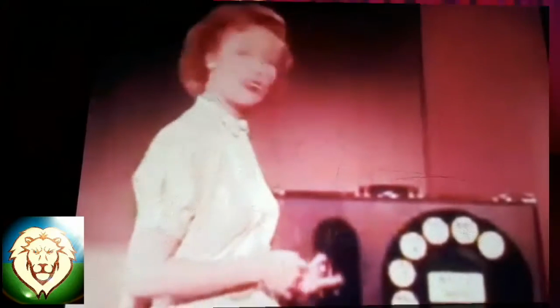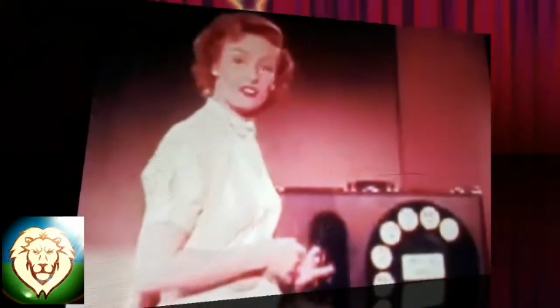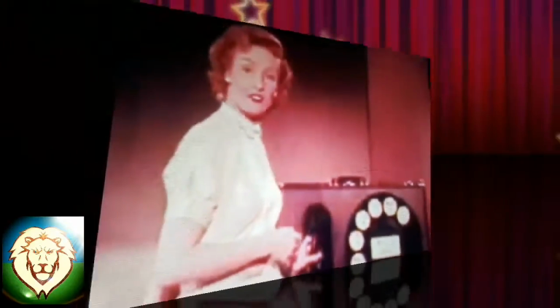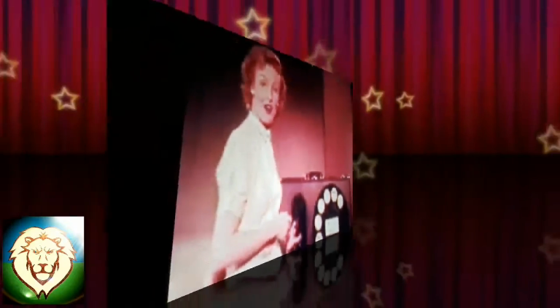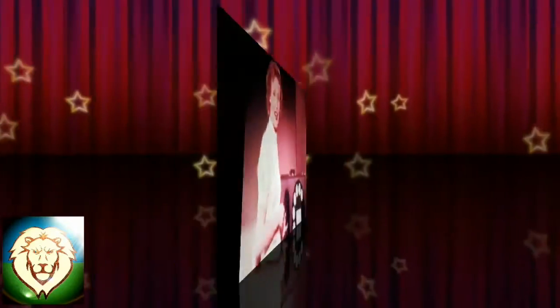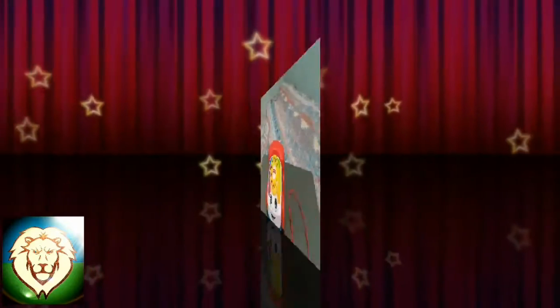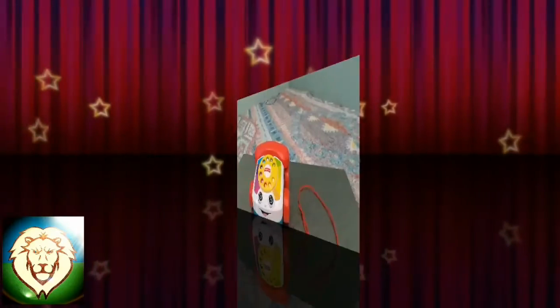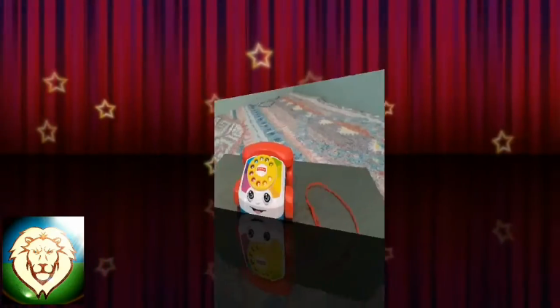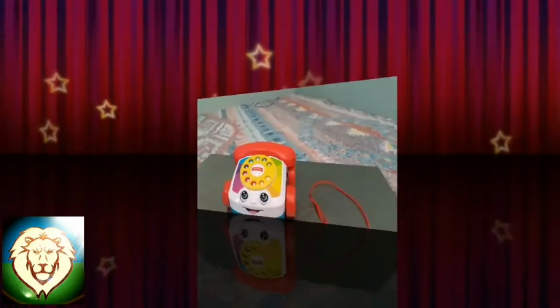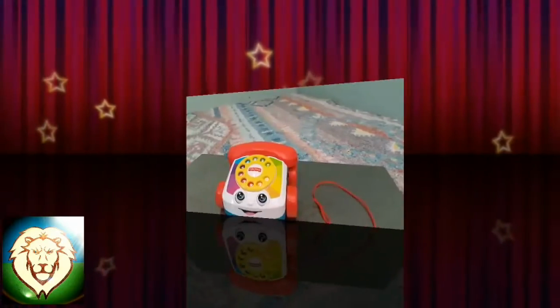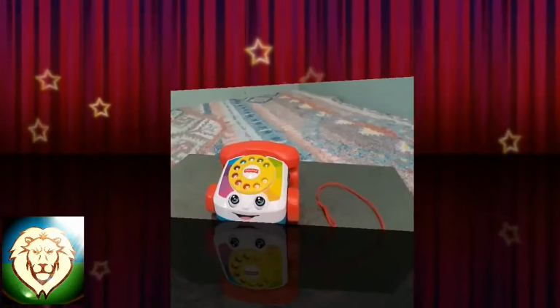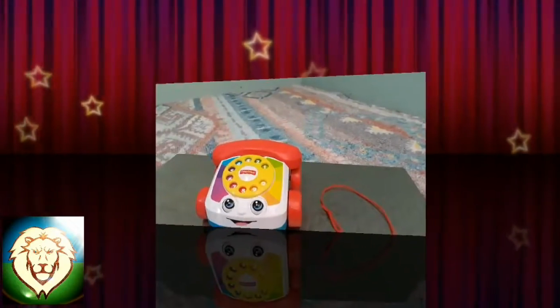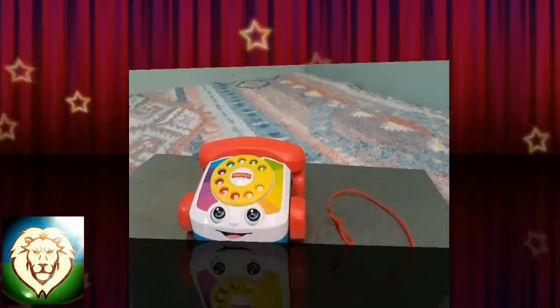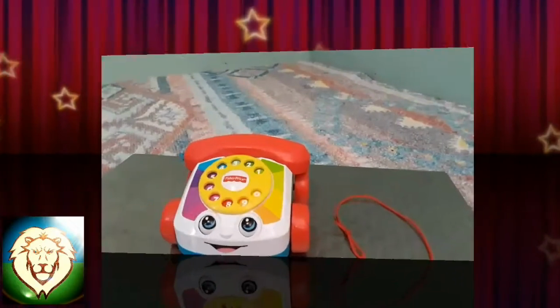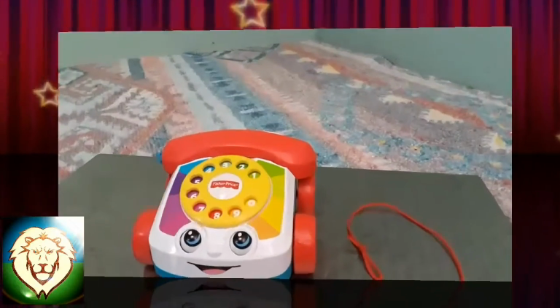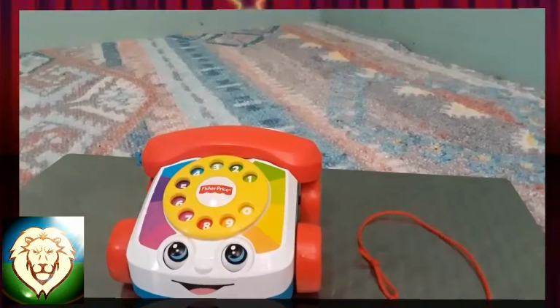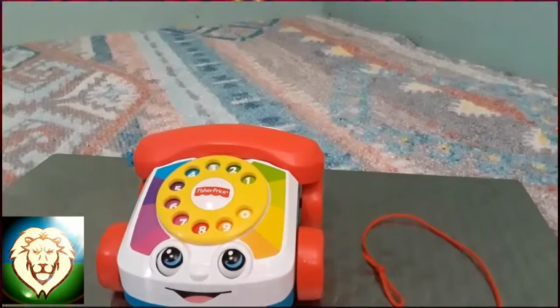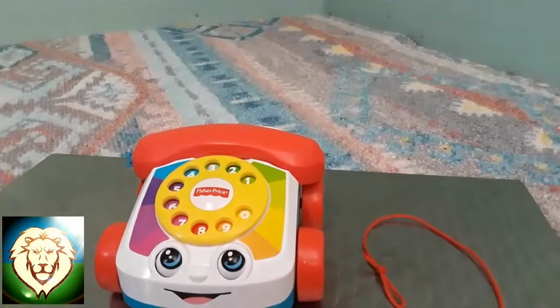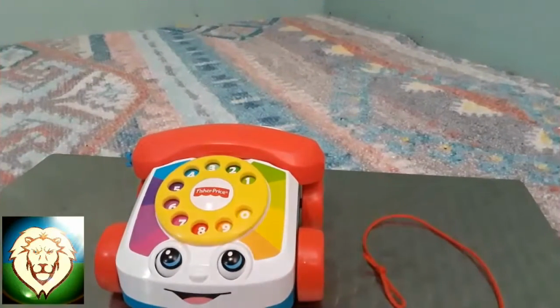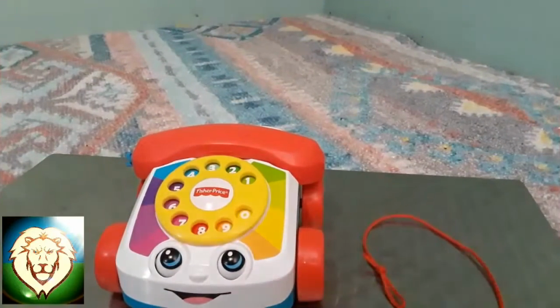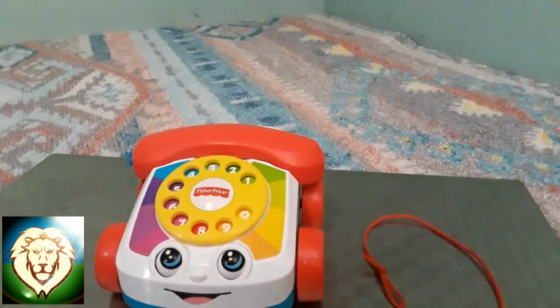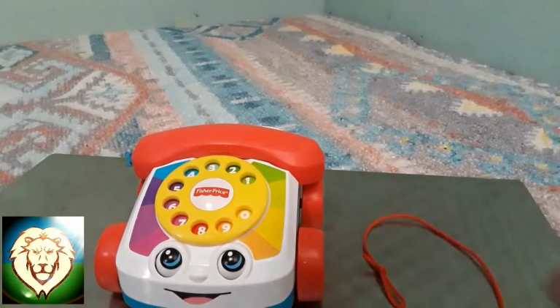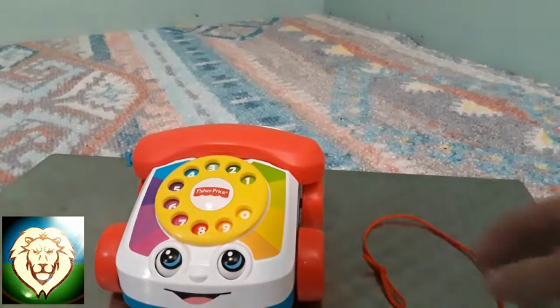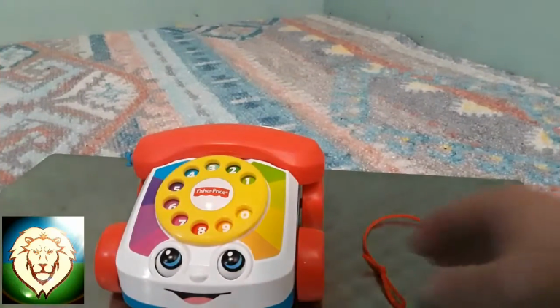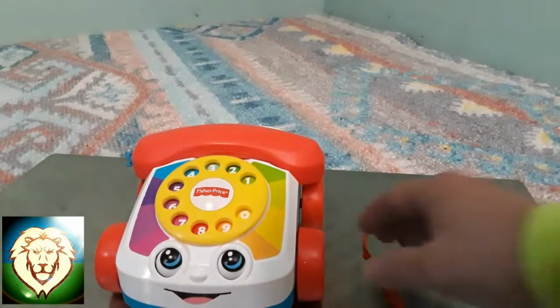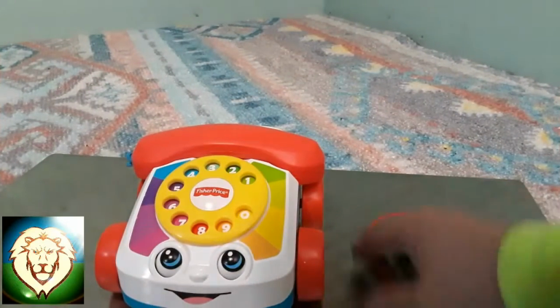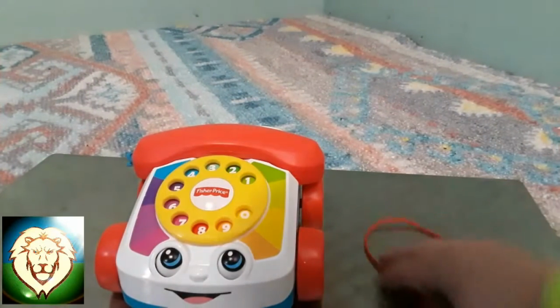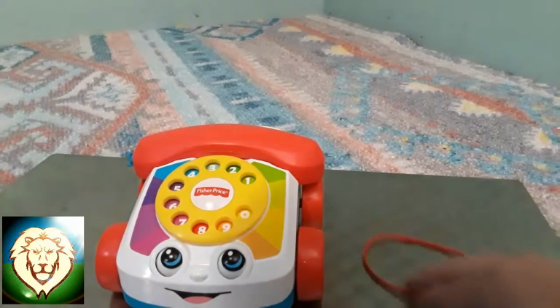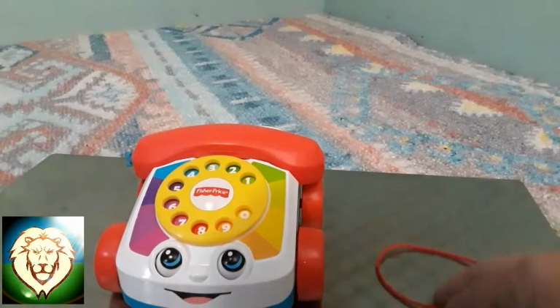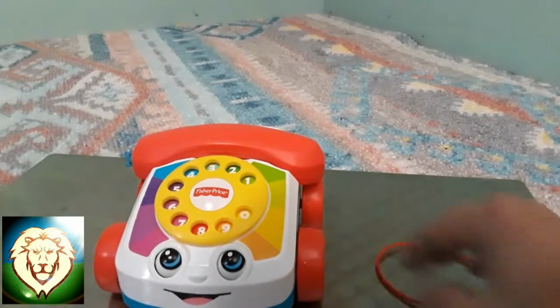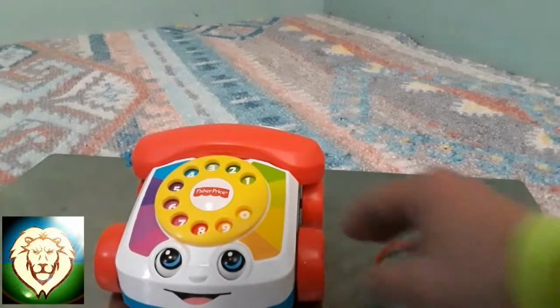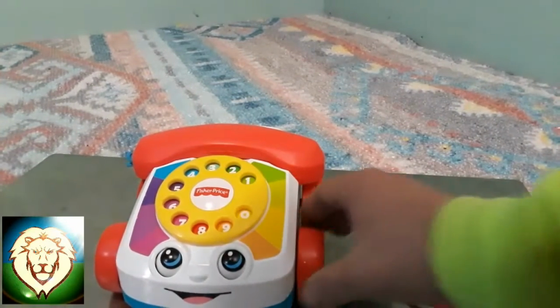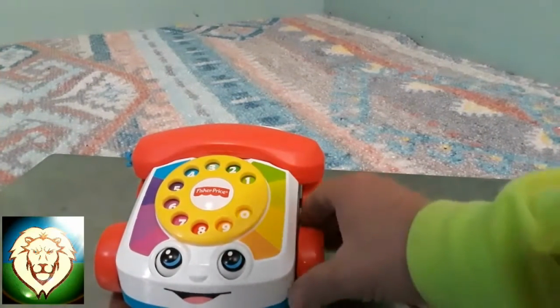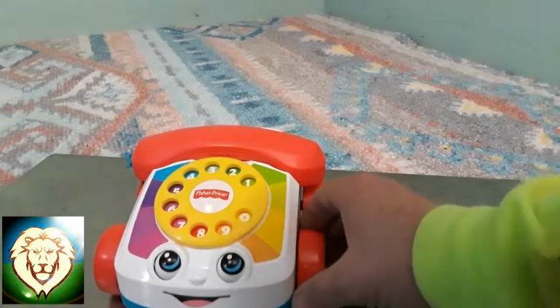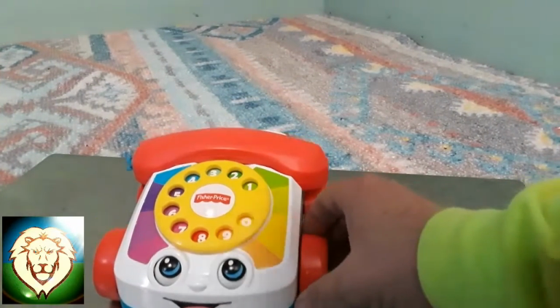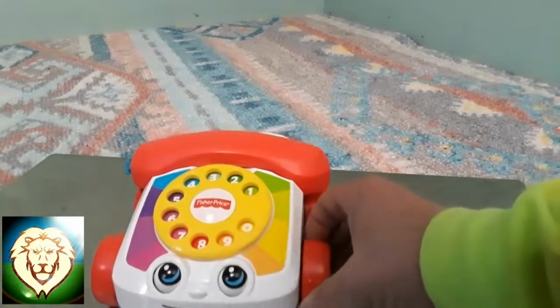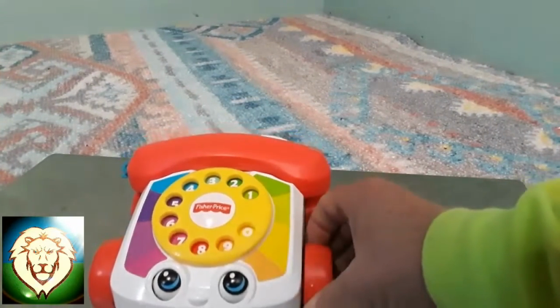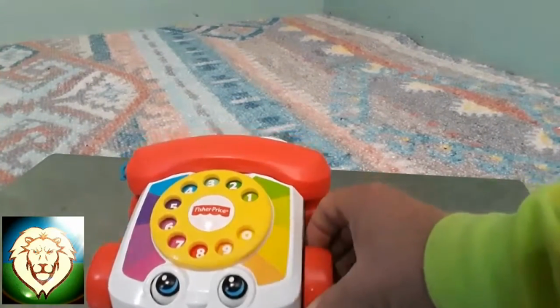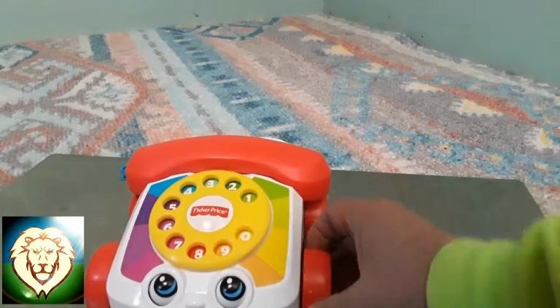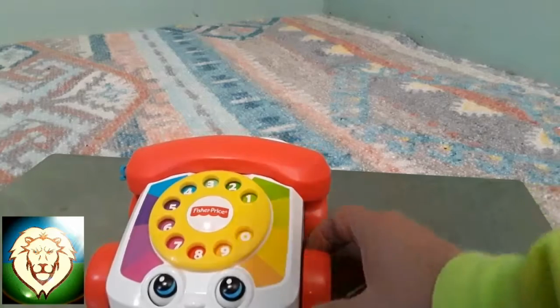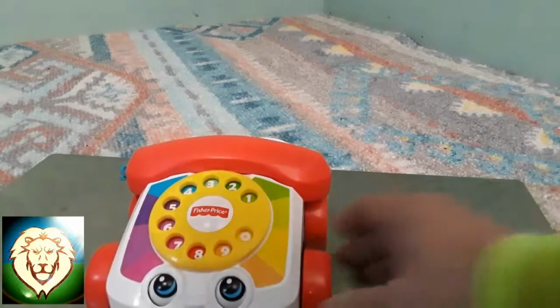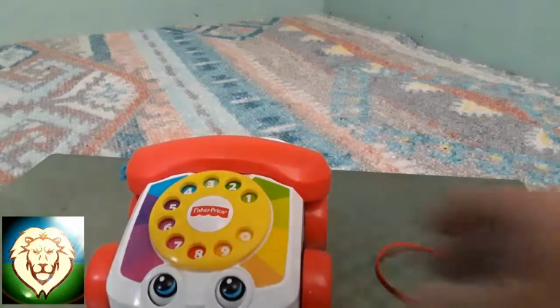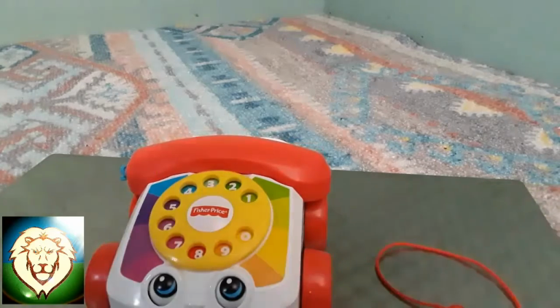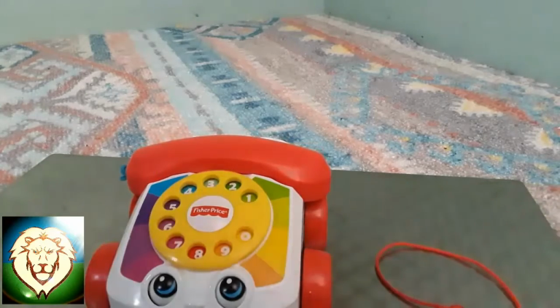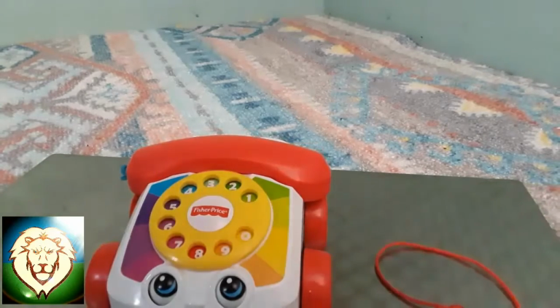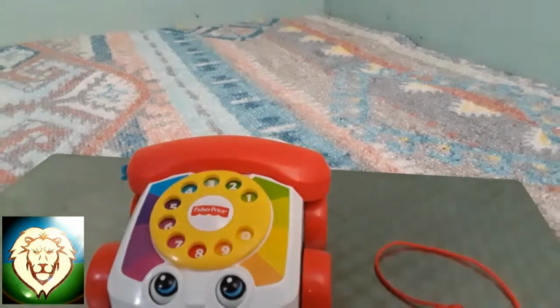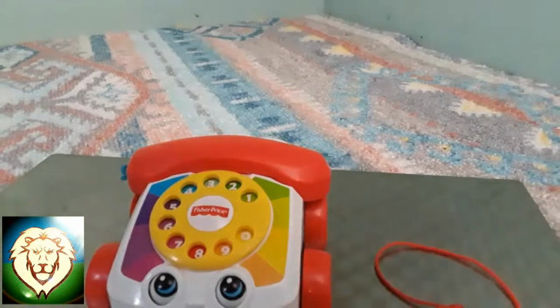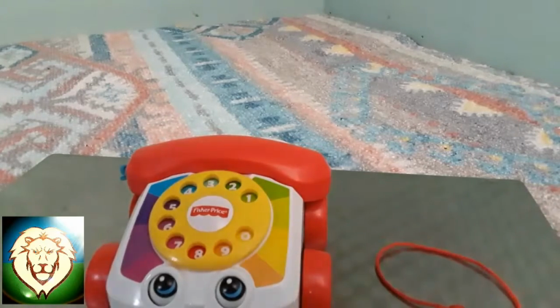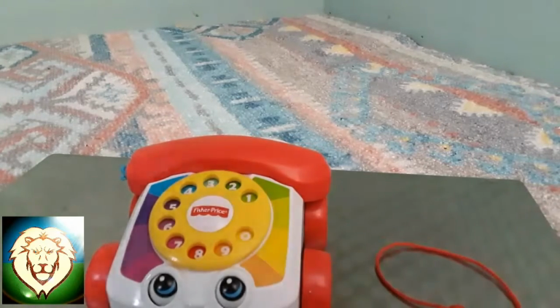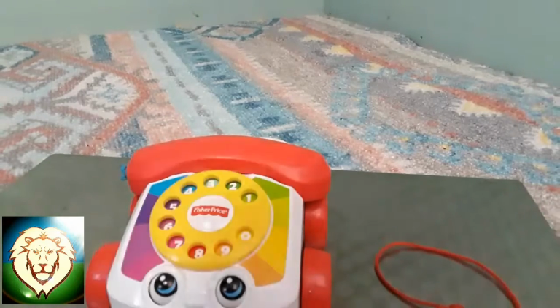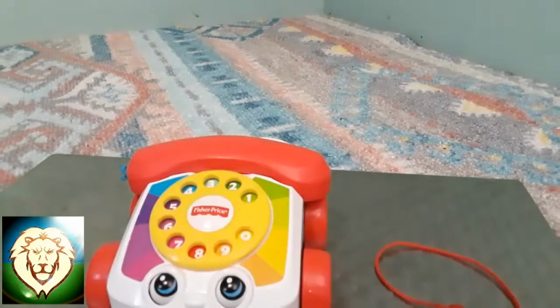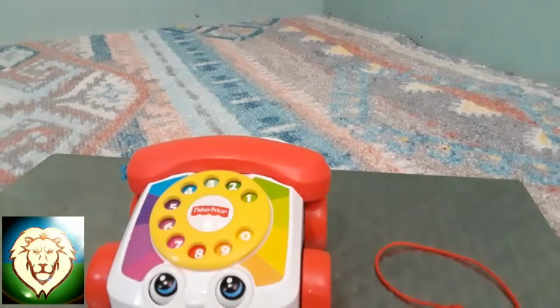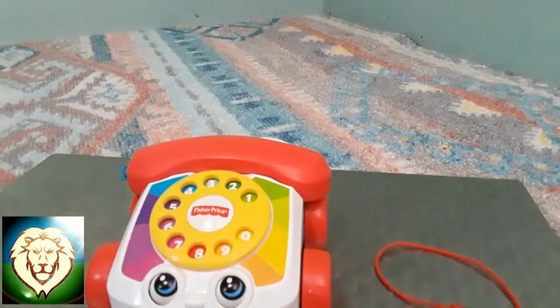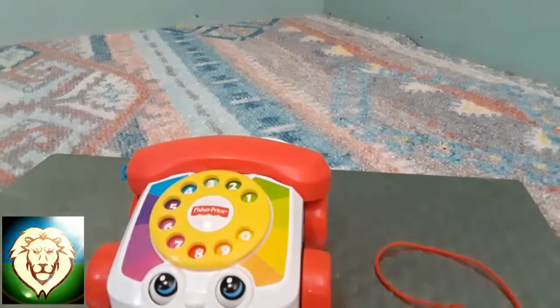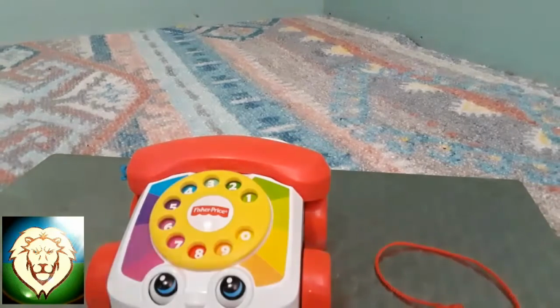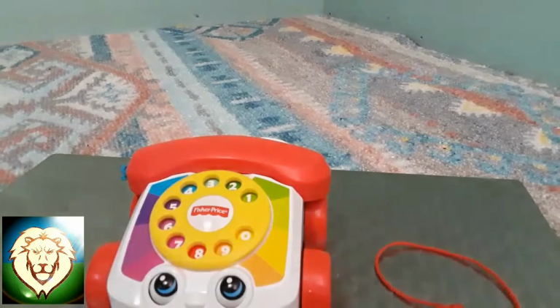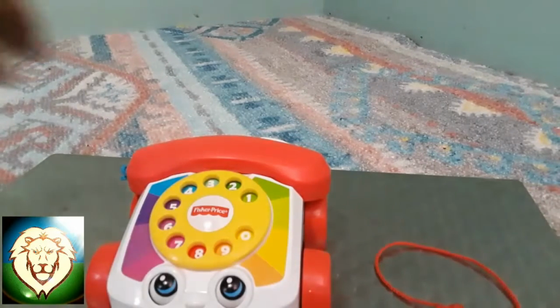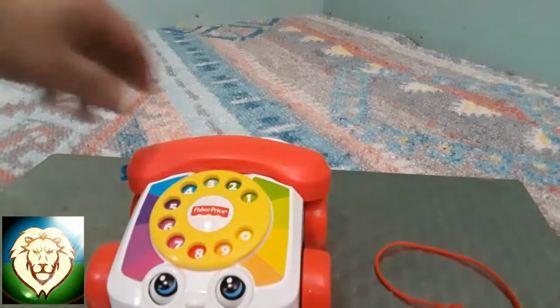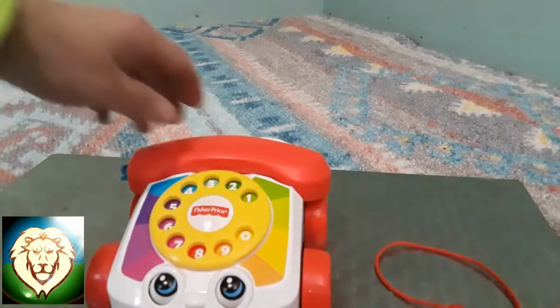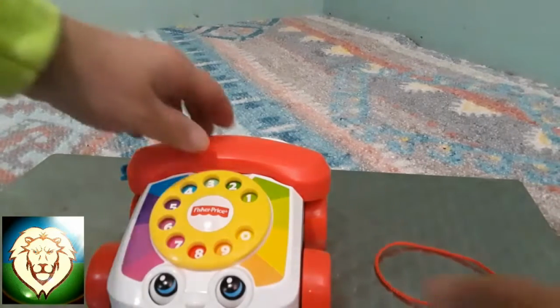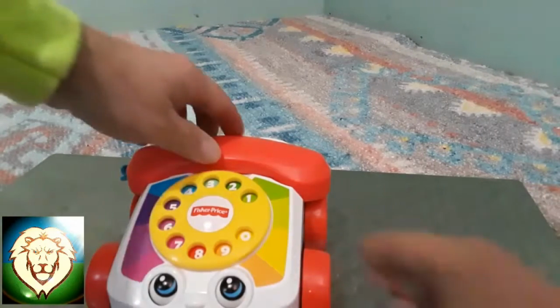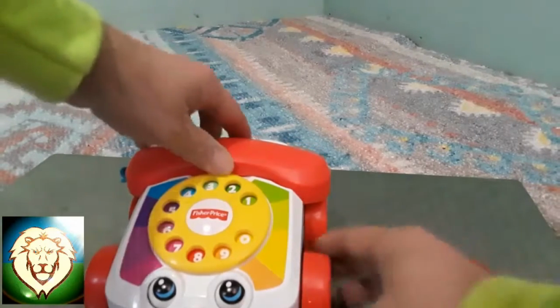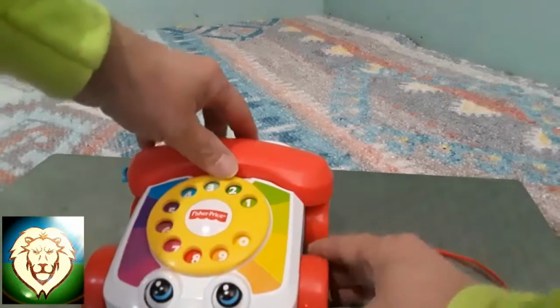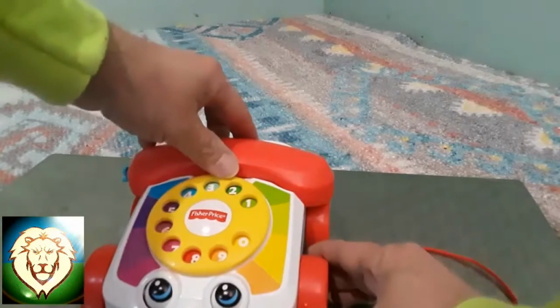When you hear the busy signal, hang up and try again a little later.